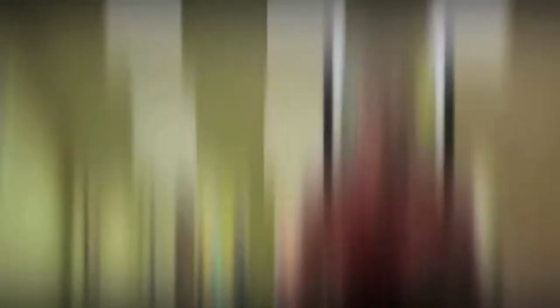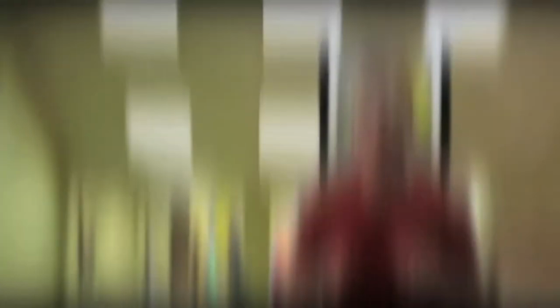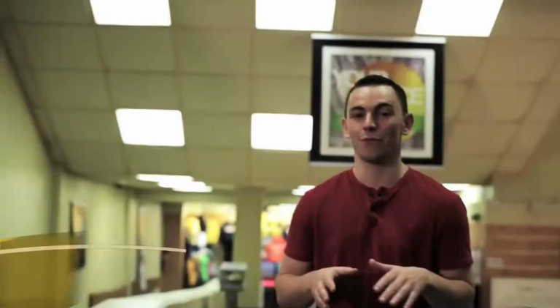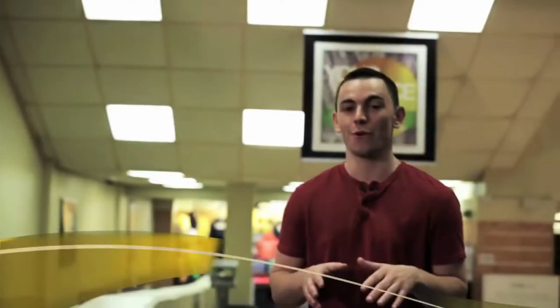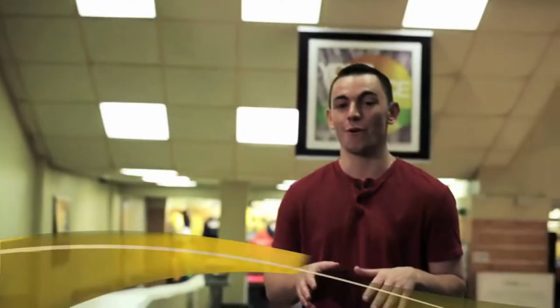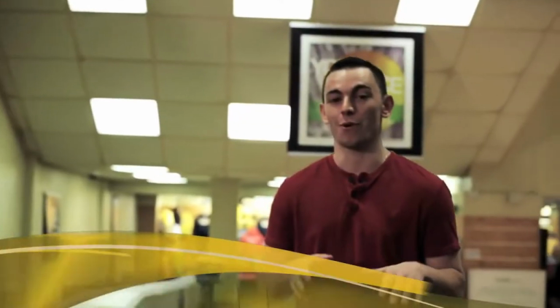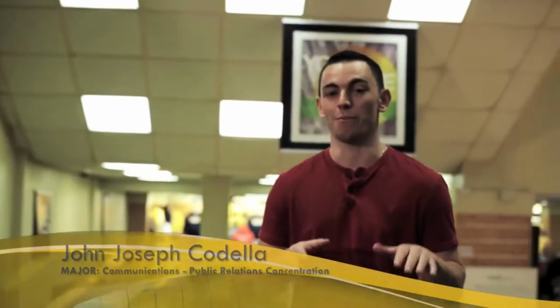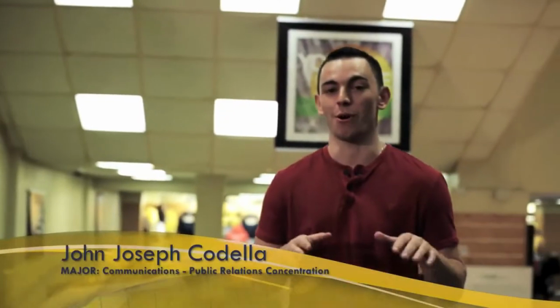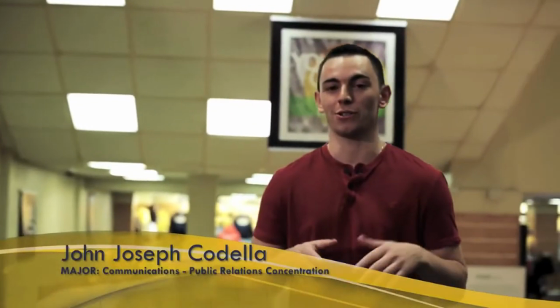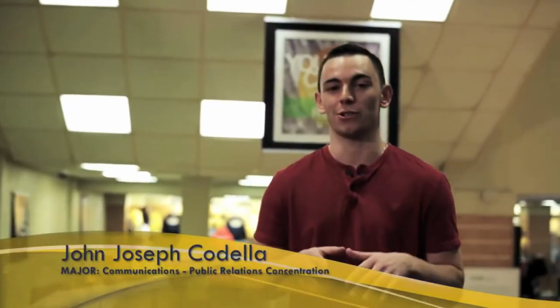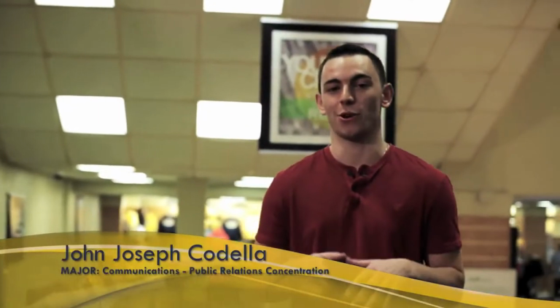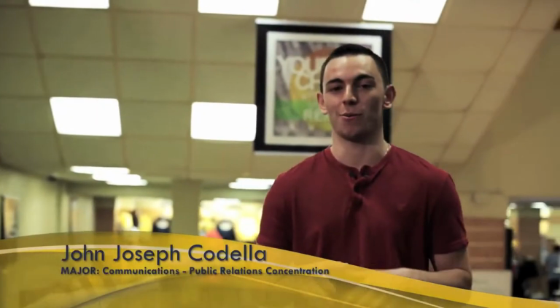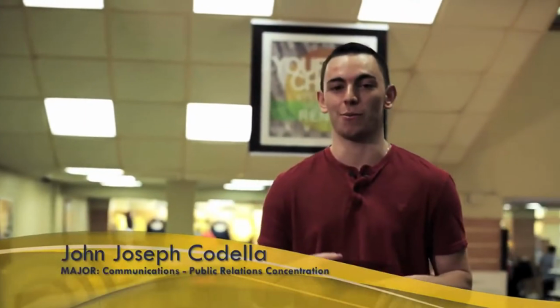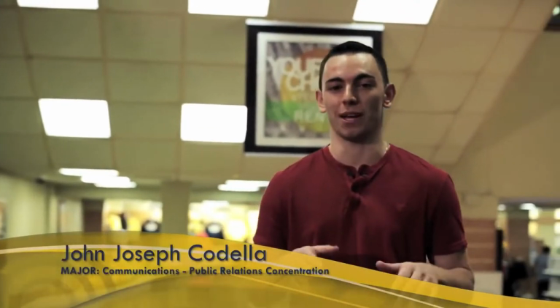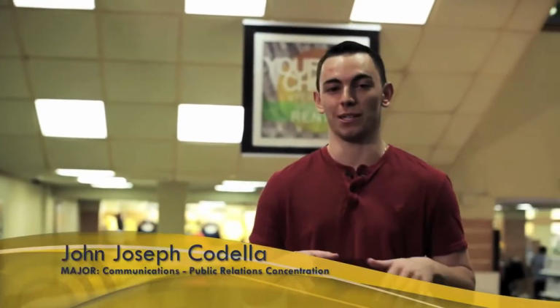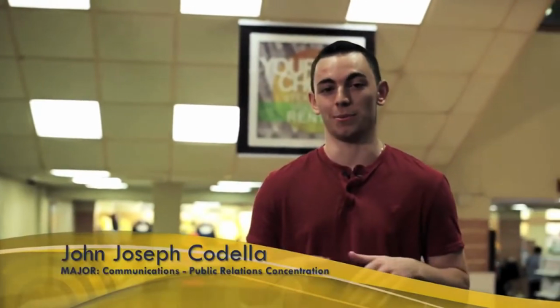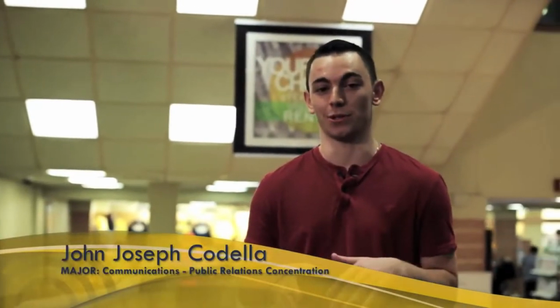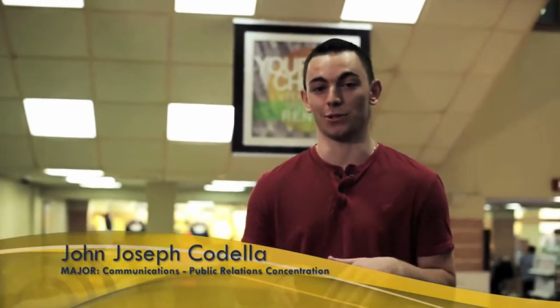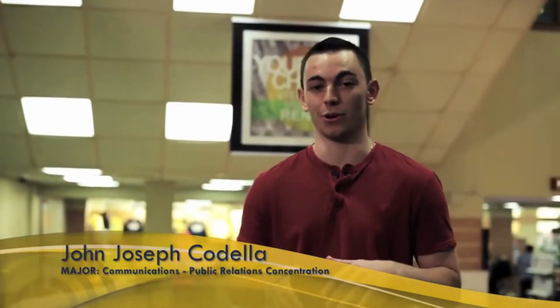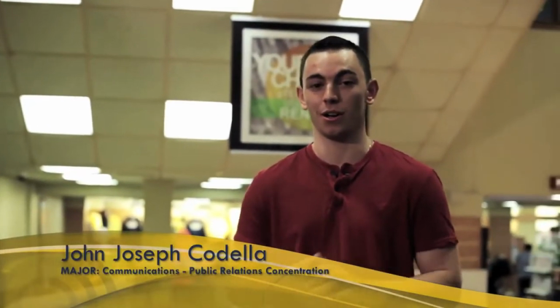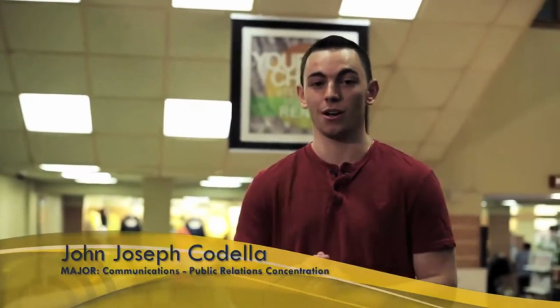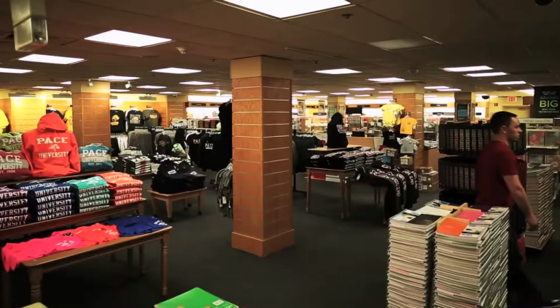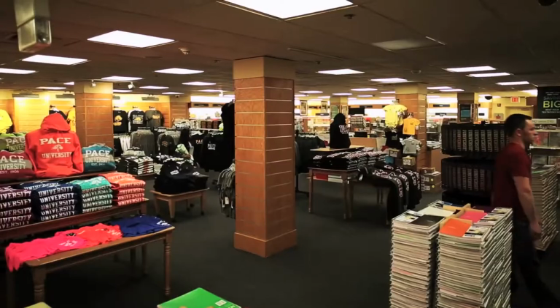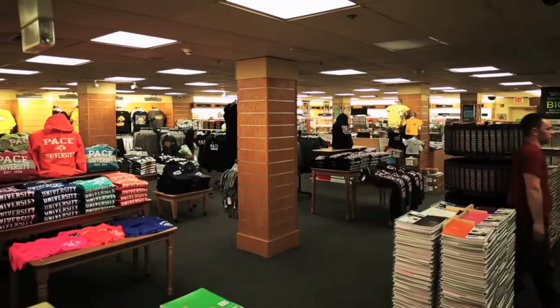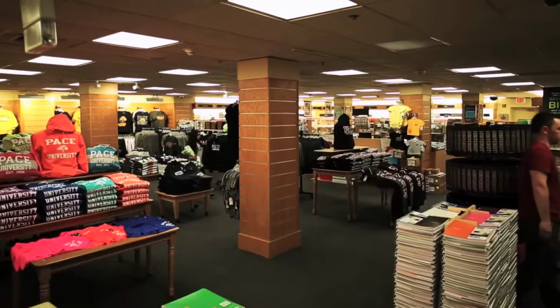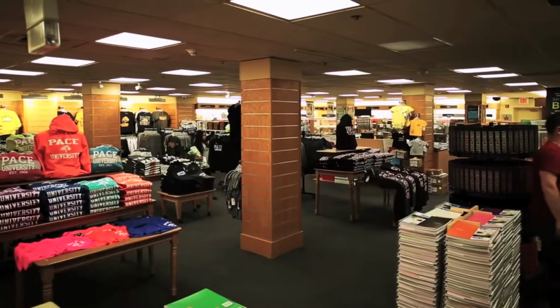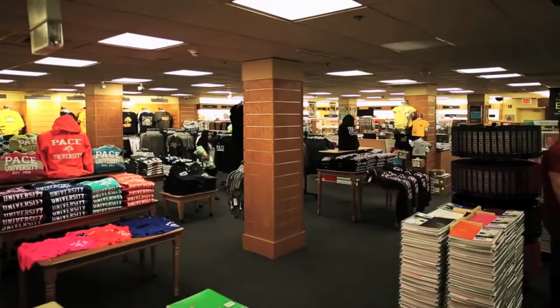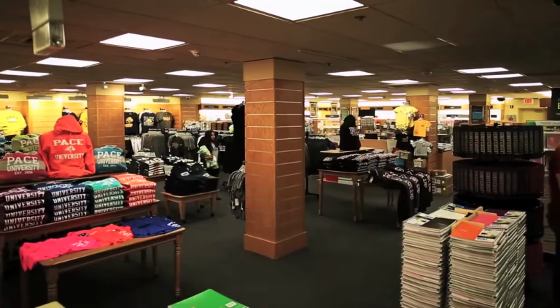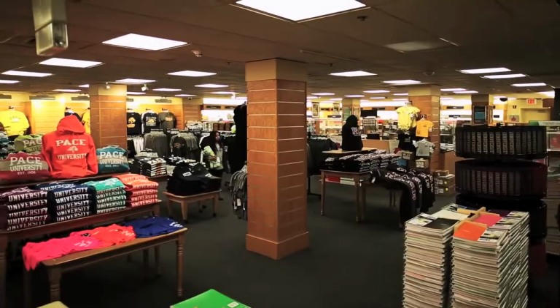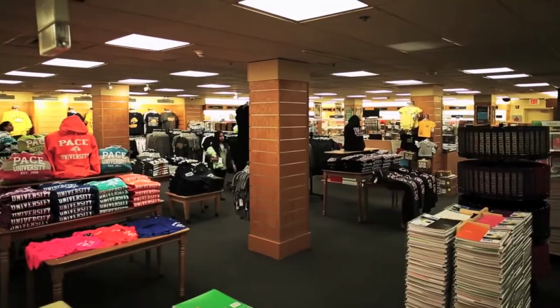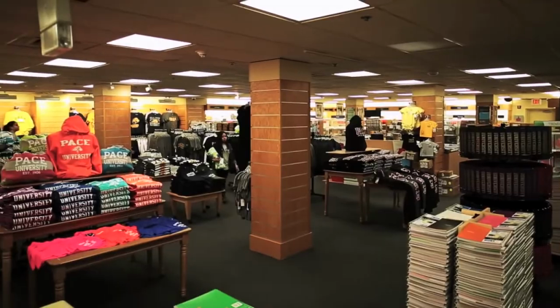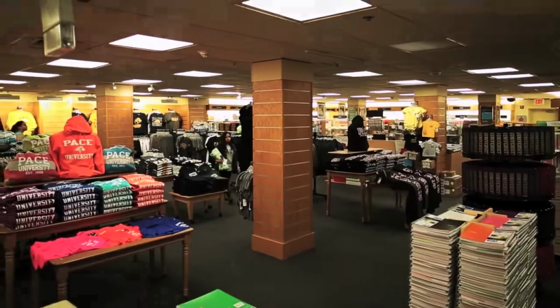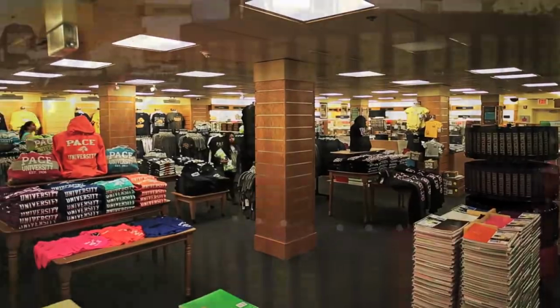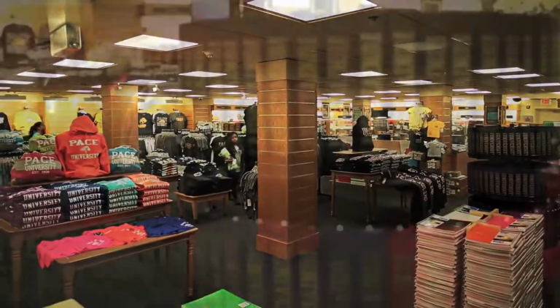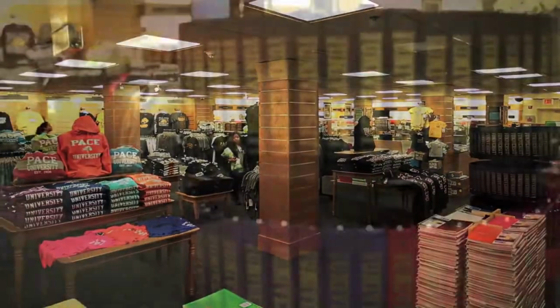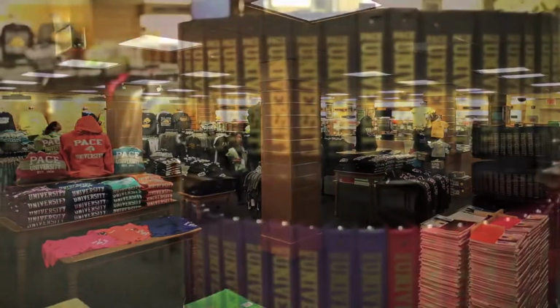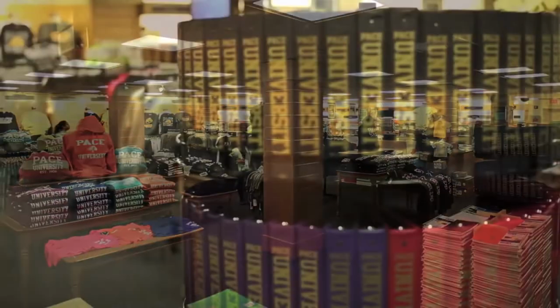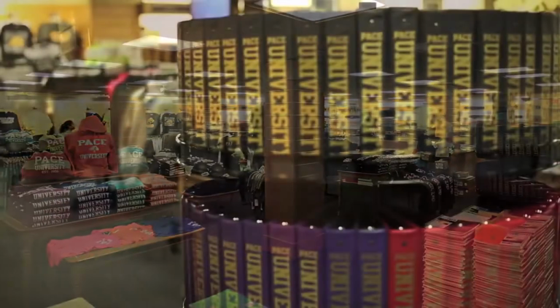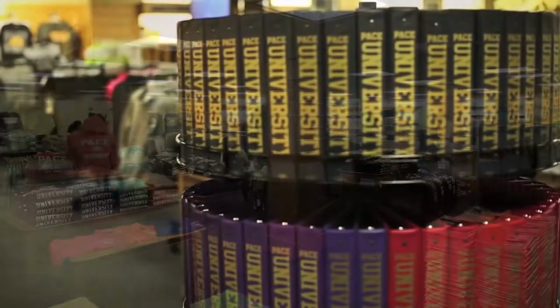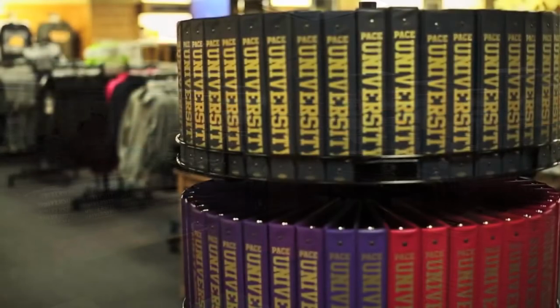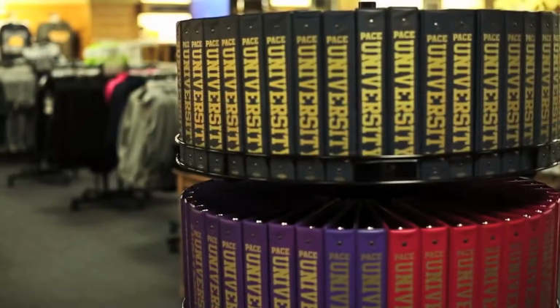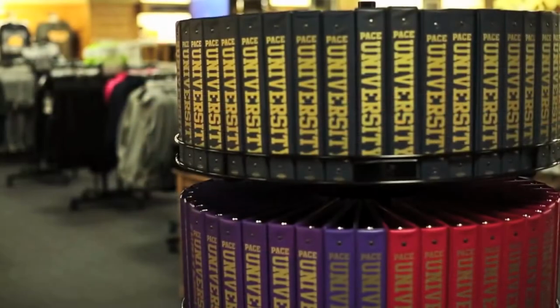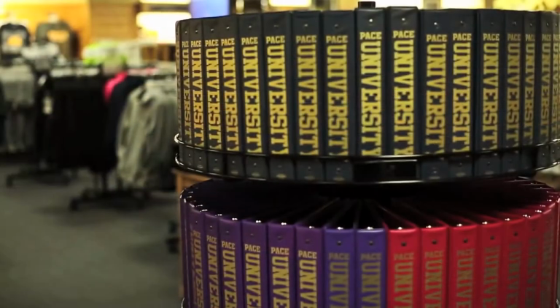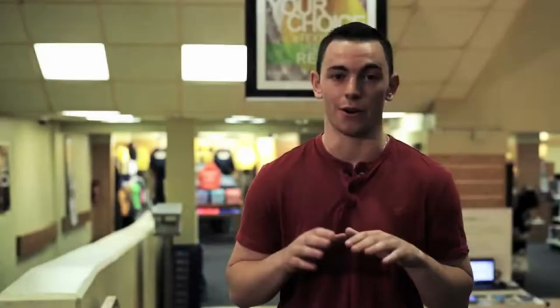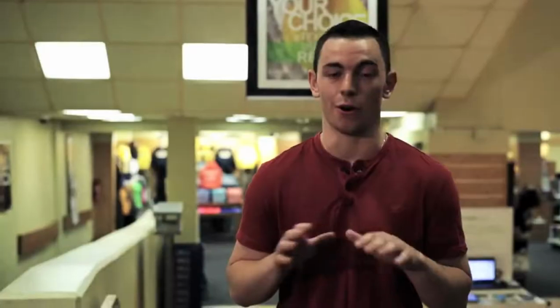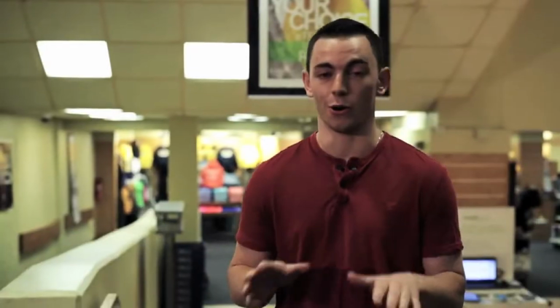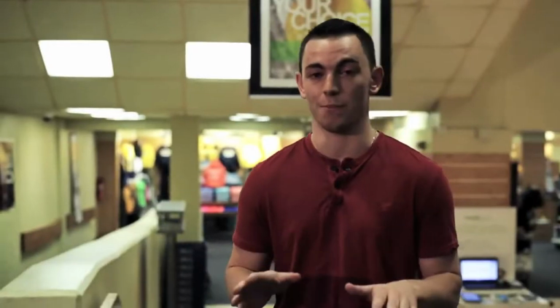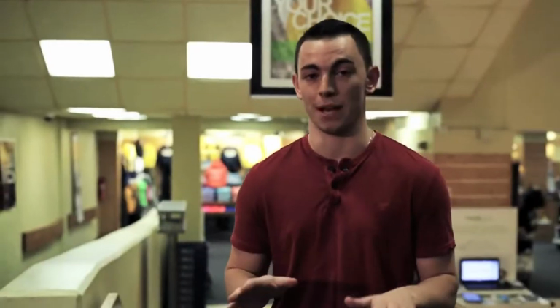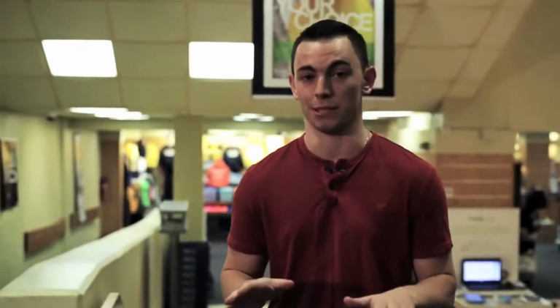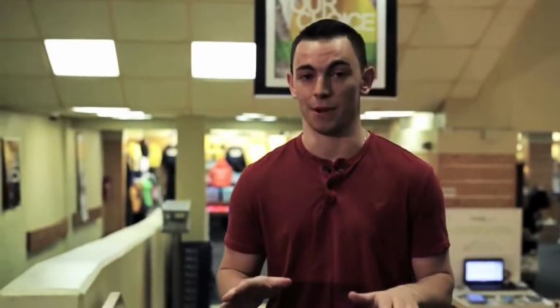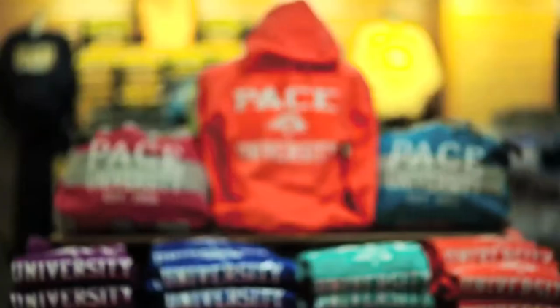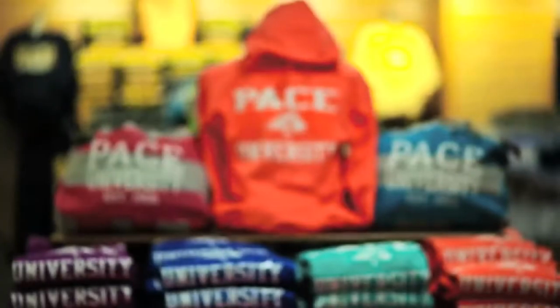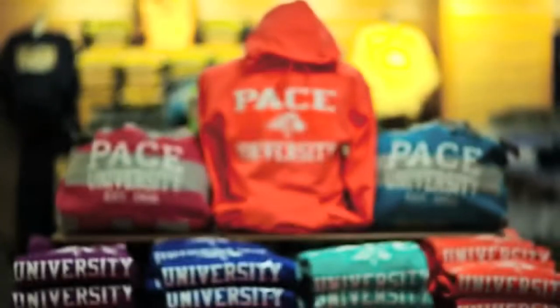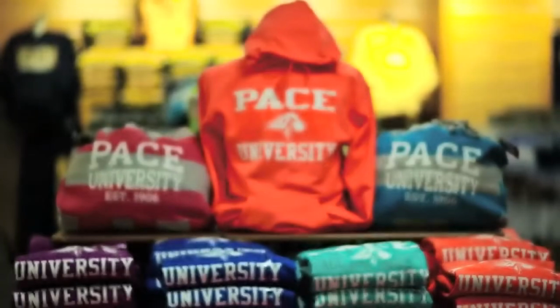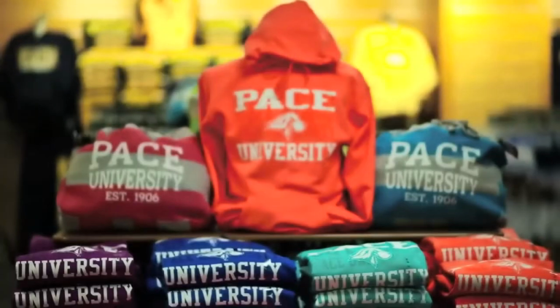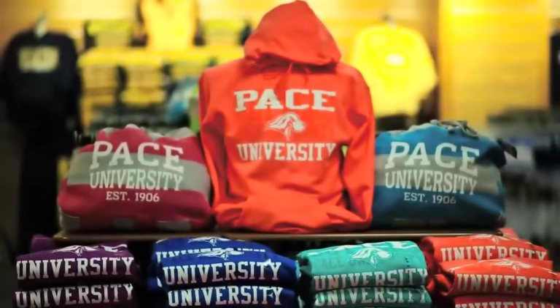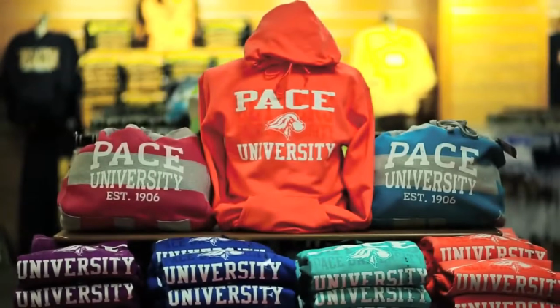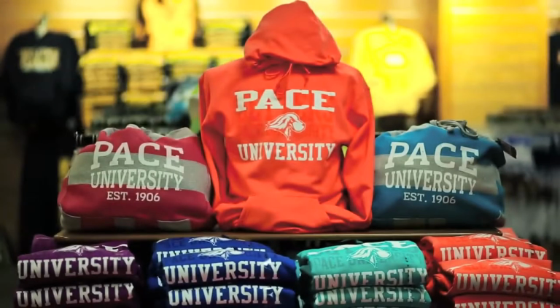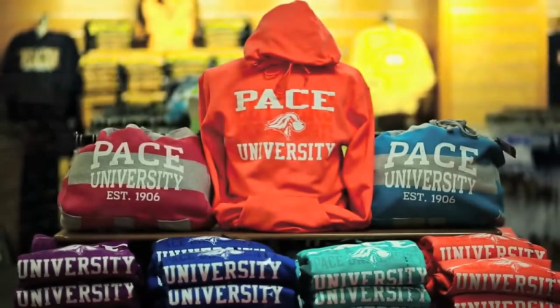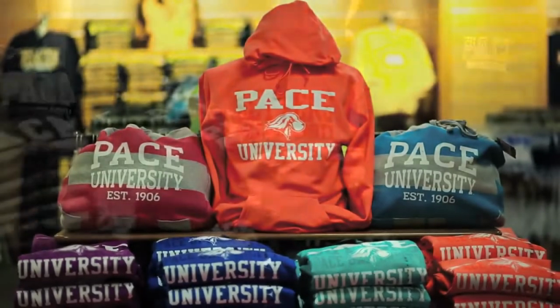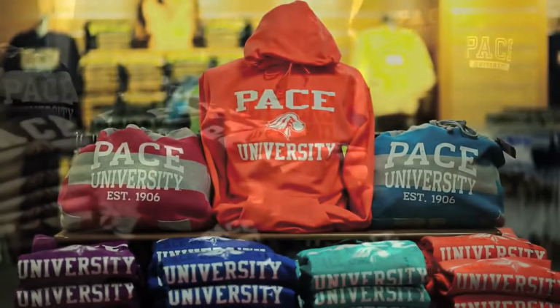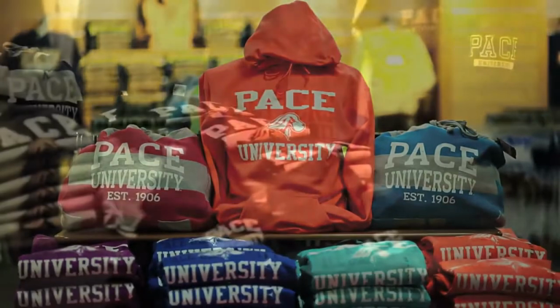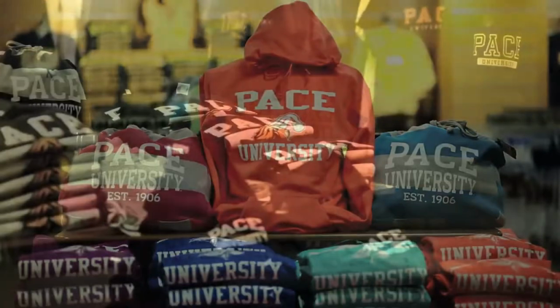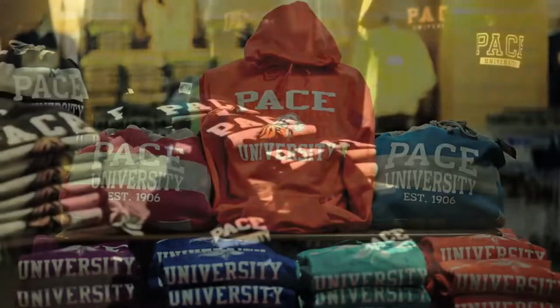We're here in front of our Barnes & Noble Pace bookstore, where you can find all your textbook needs. My favorite part — you can find all your Pace apparel in here, so why don't we go take a look.